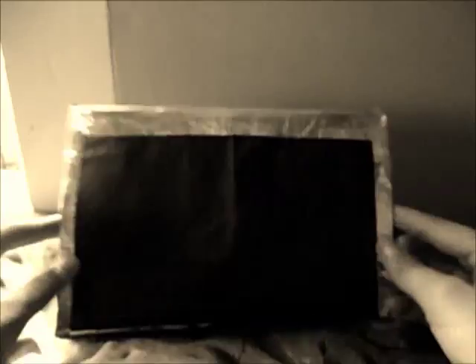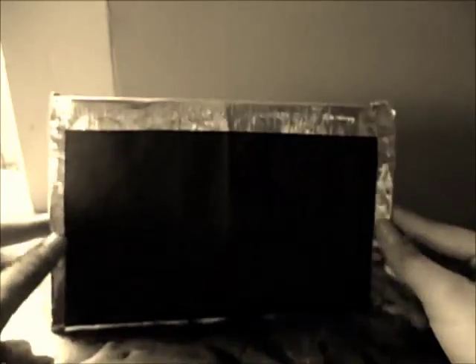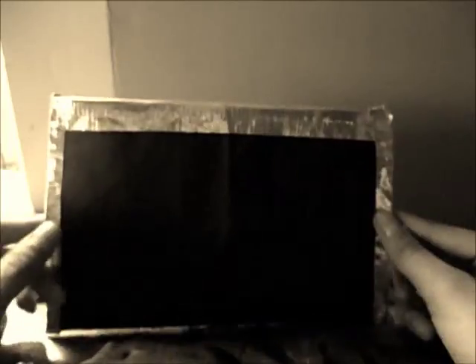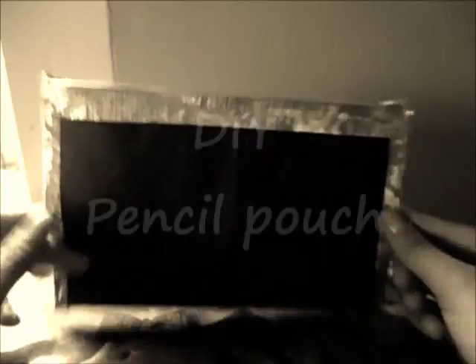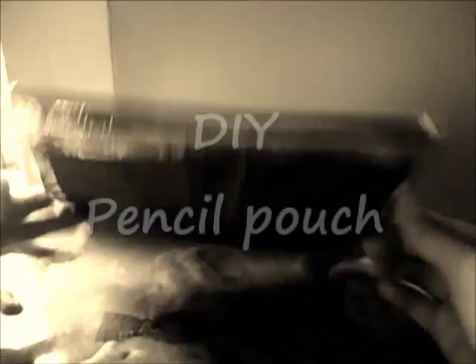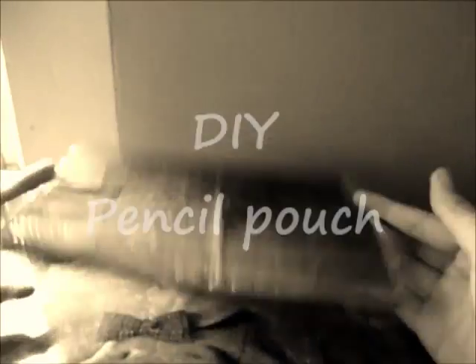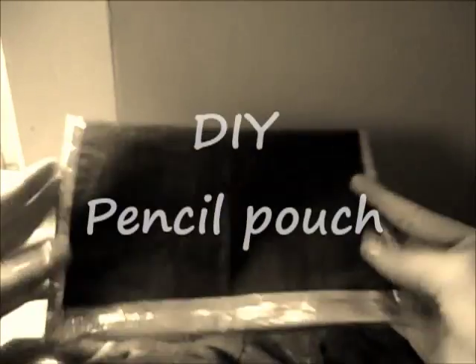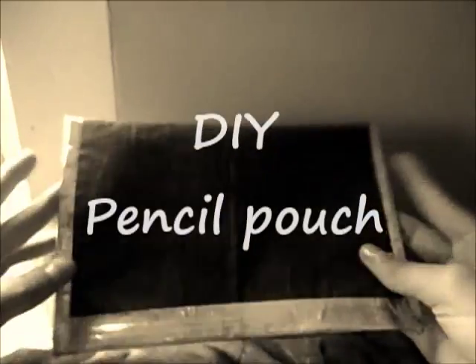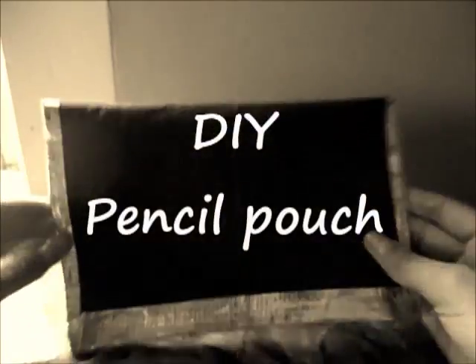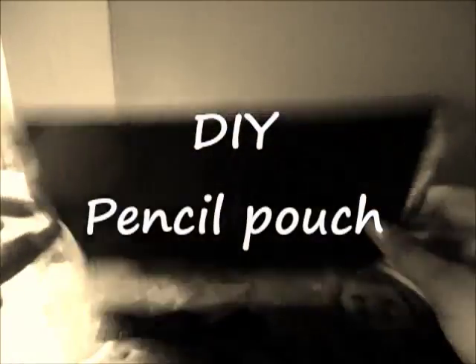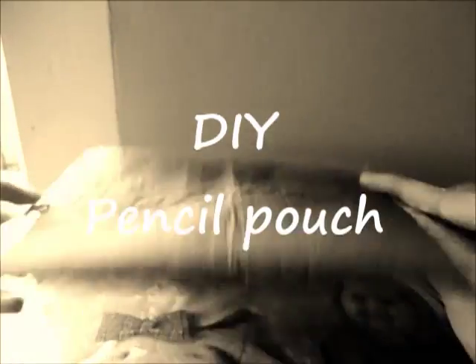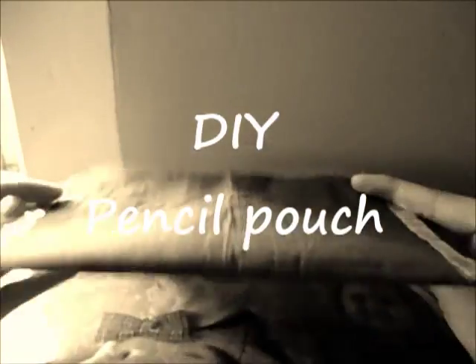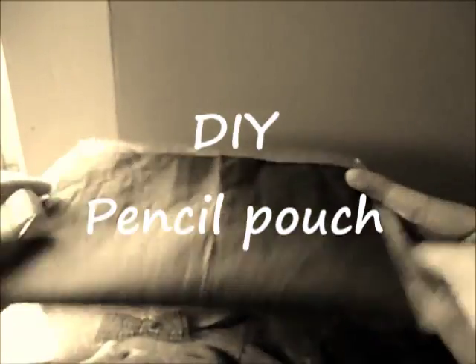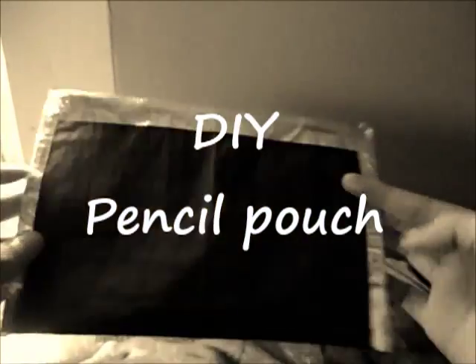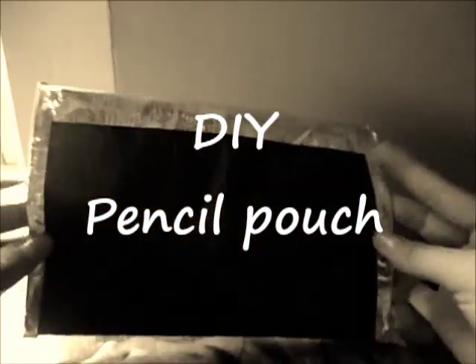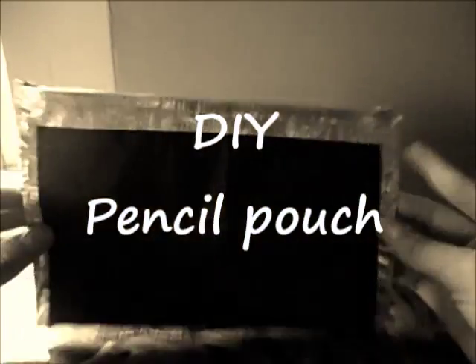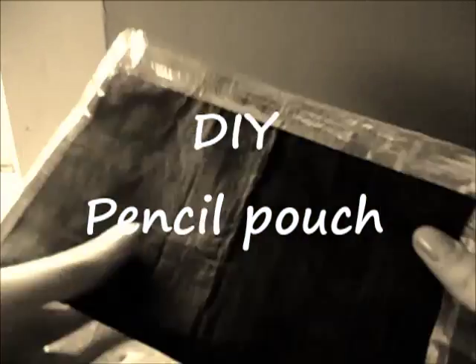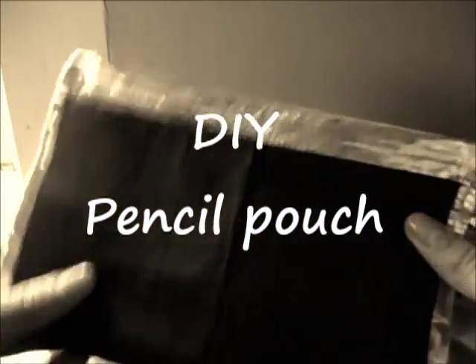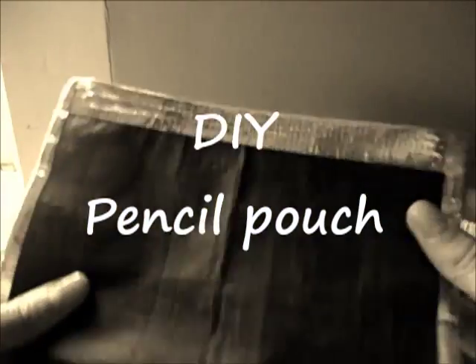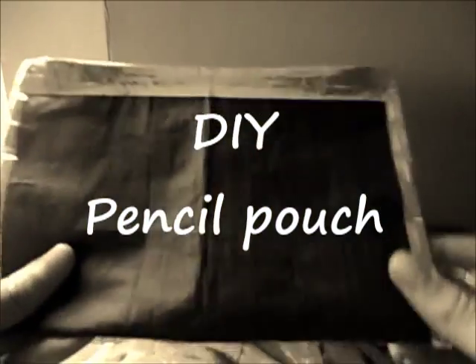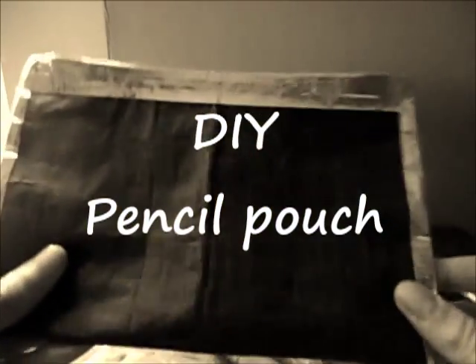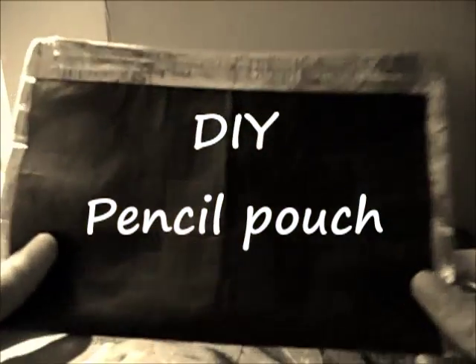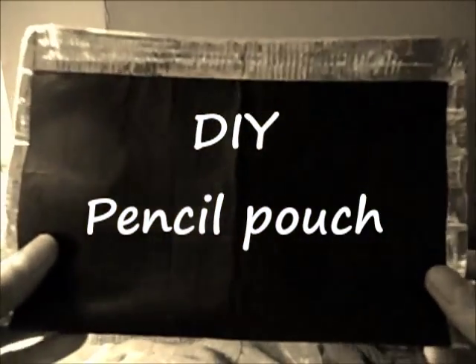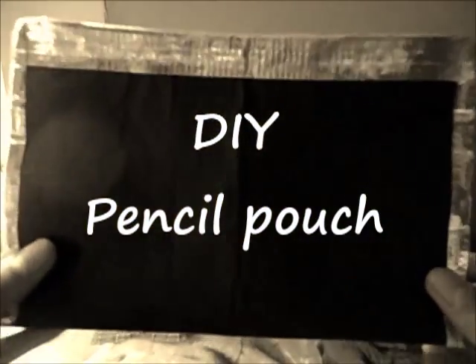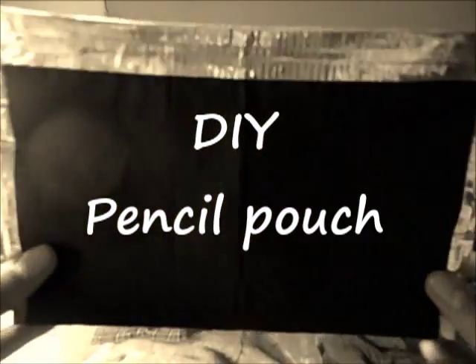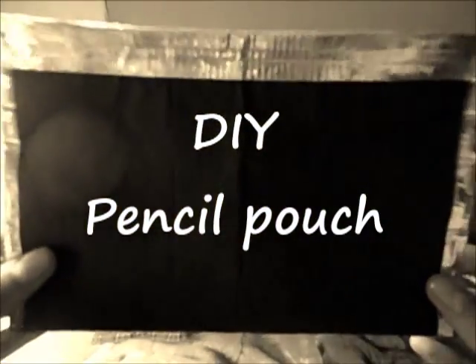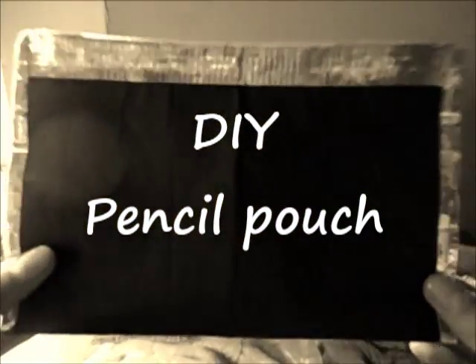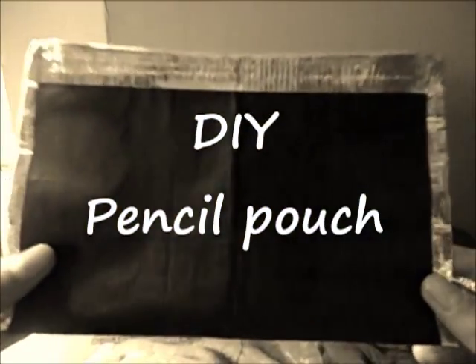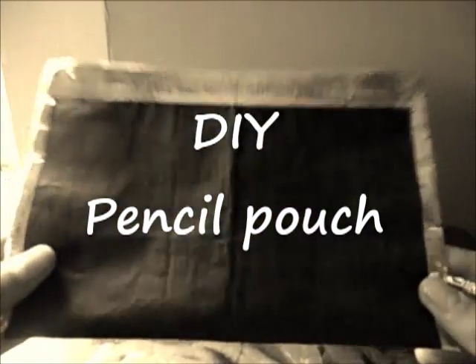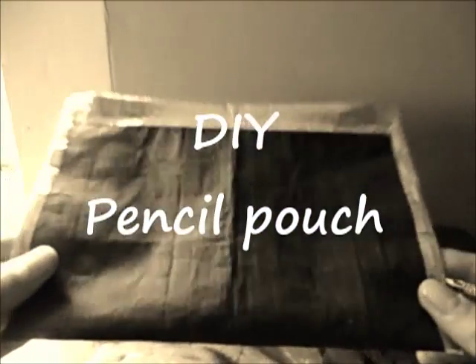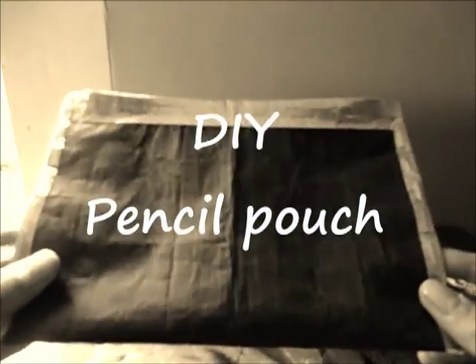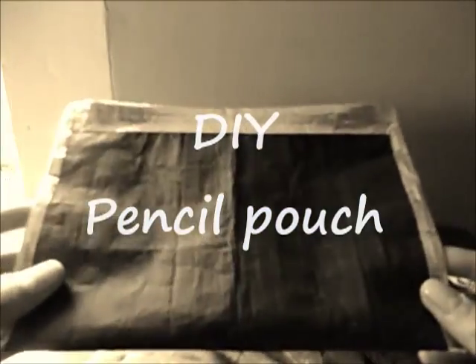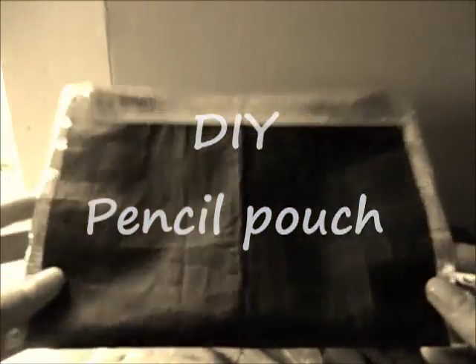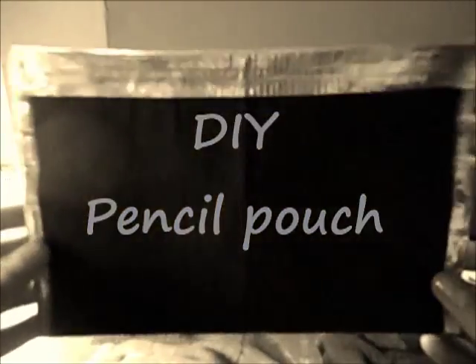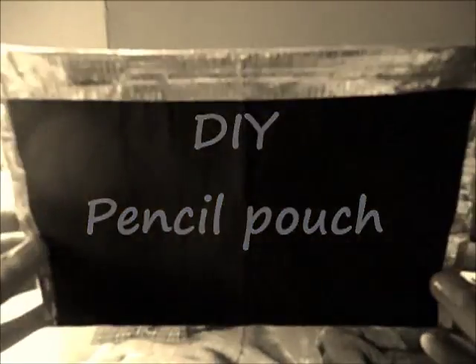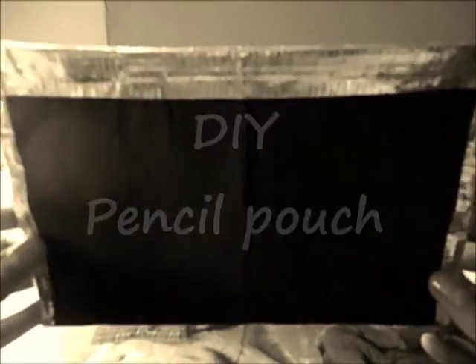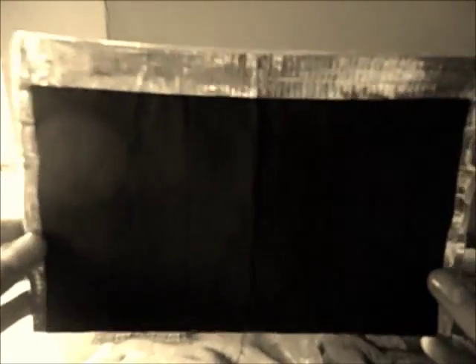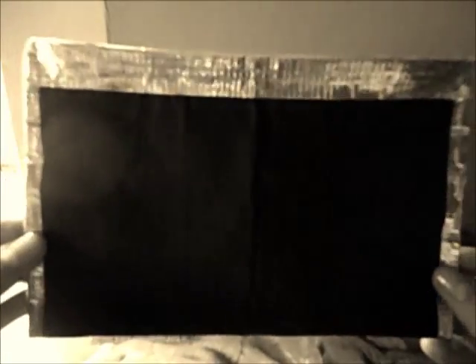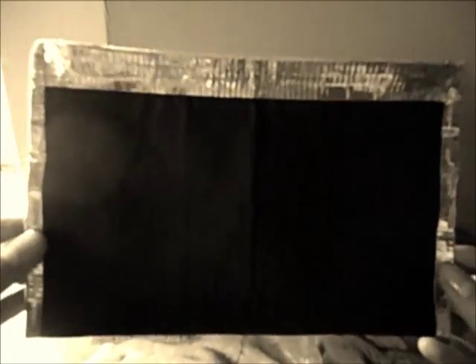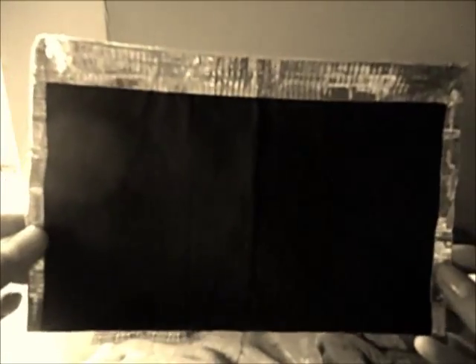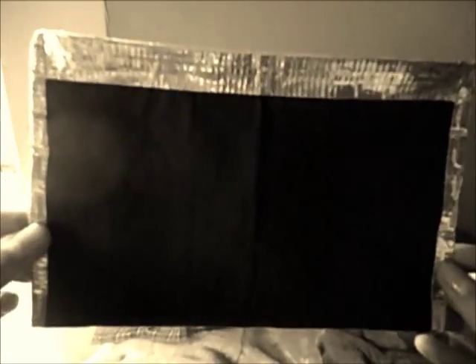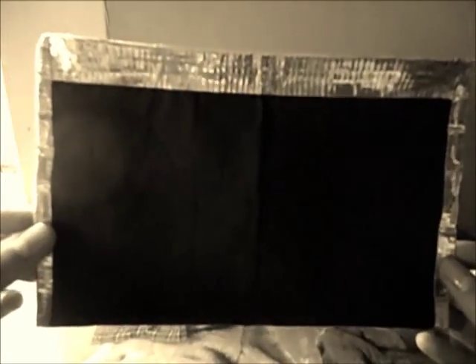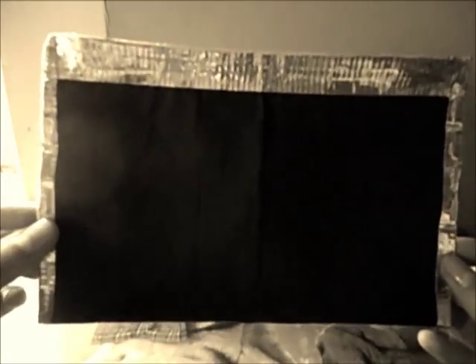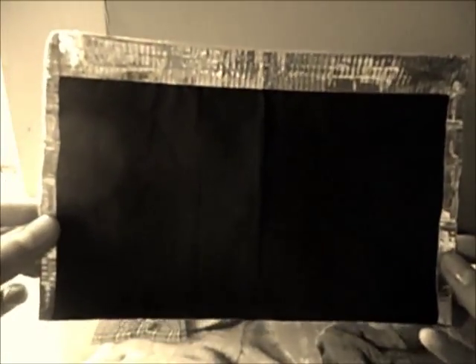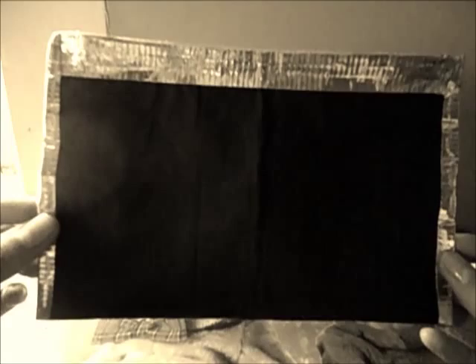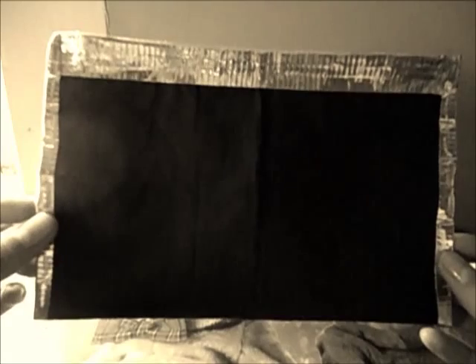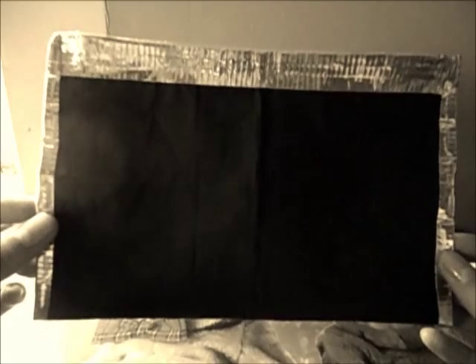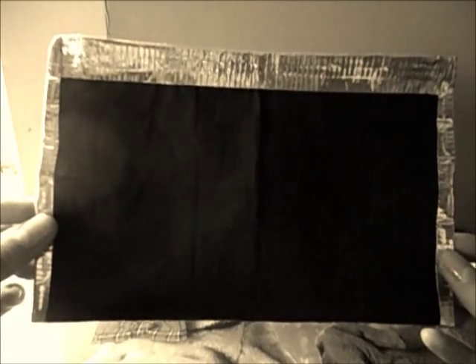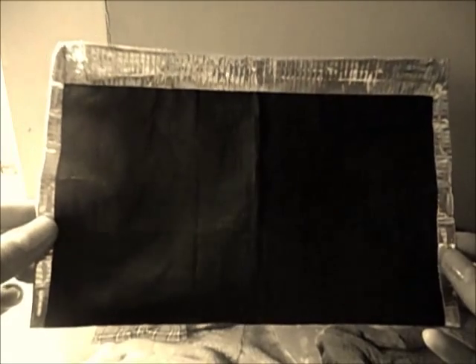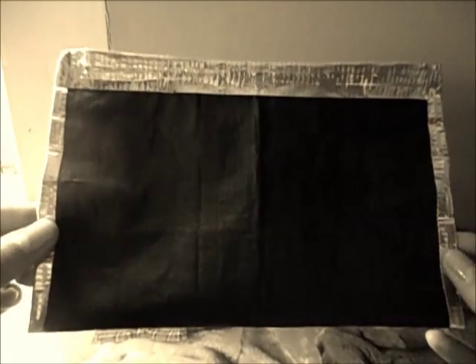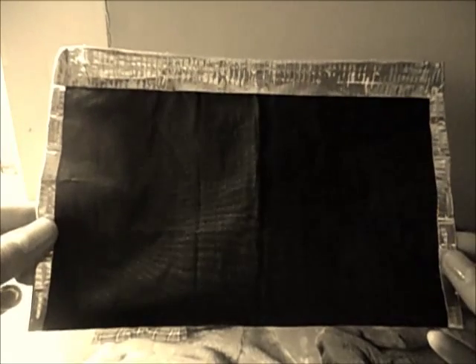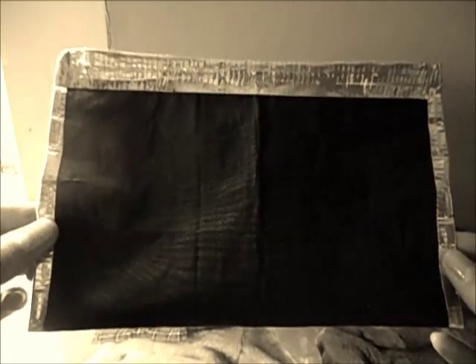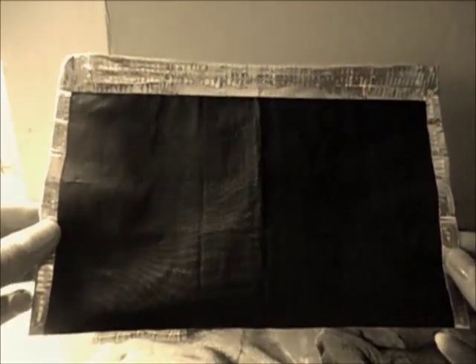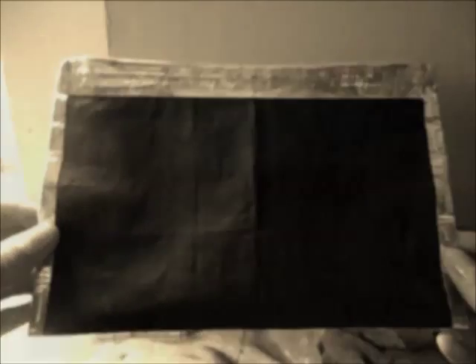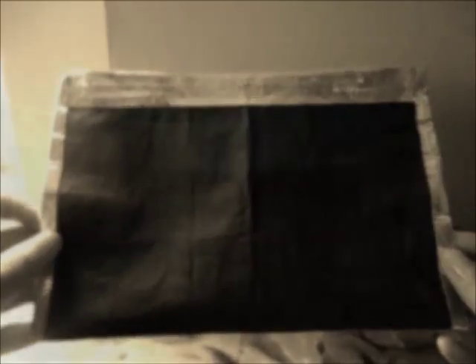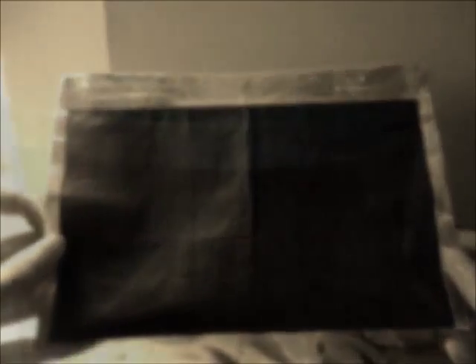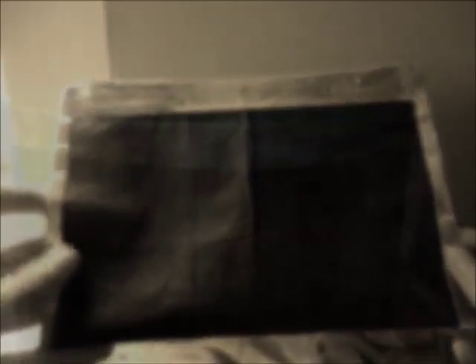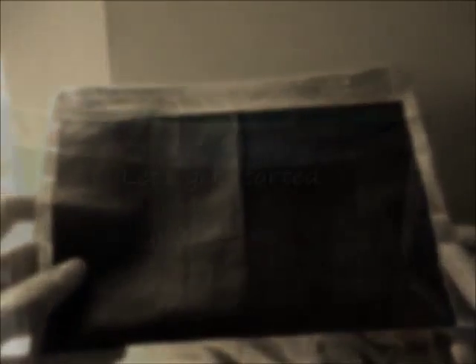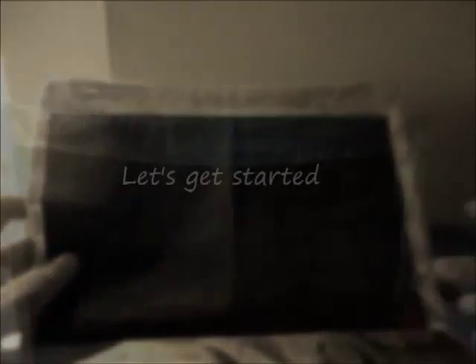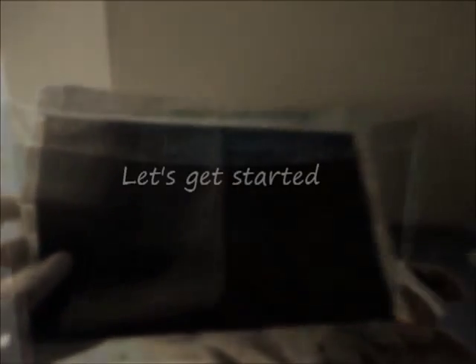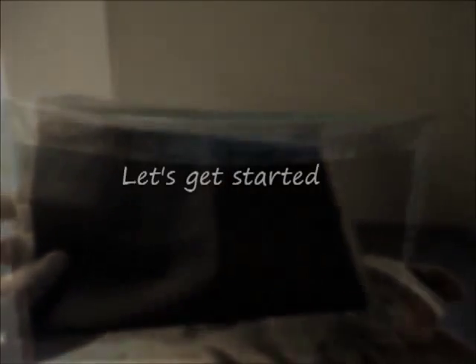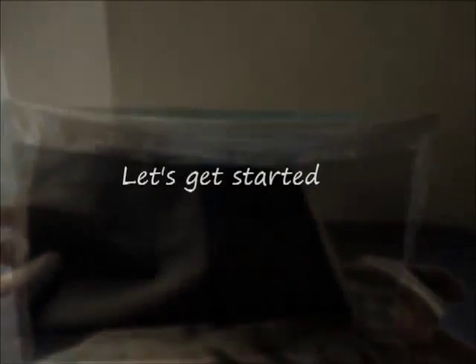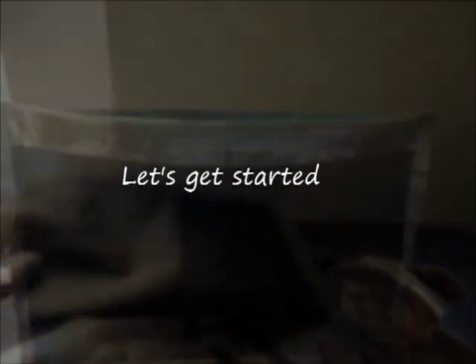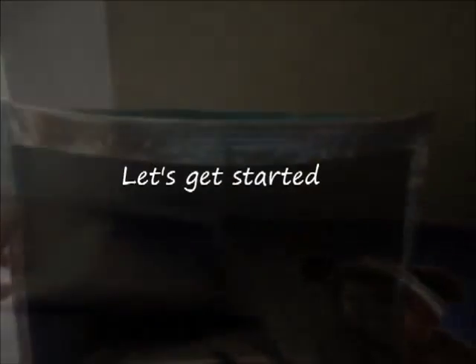Hi guys, it's time to go back to school. Today we will DIY a pencil pouch for yourself. Let's get started.